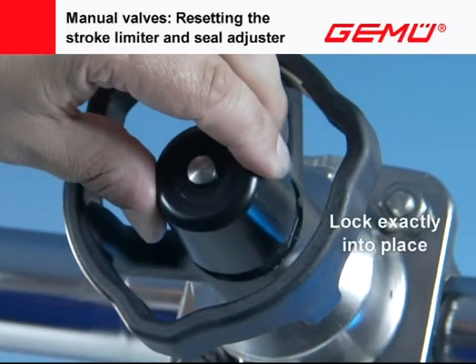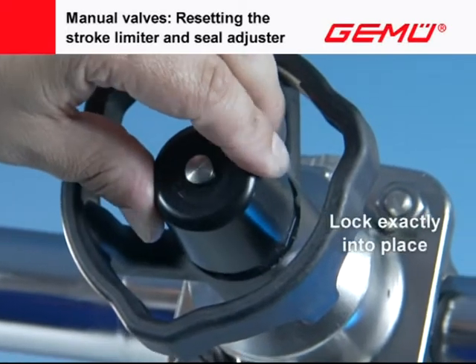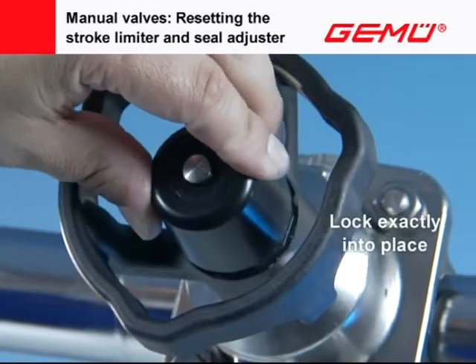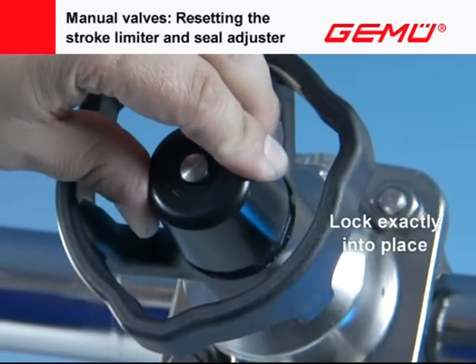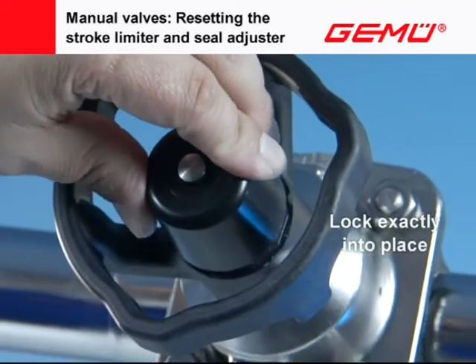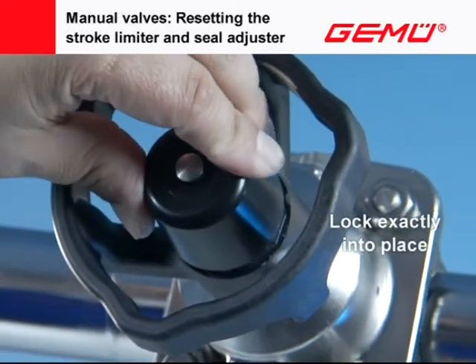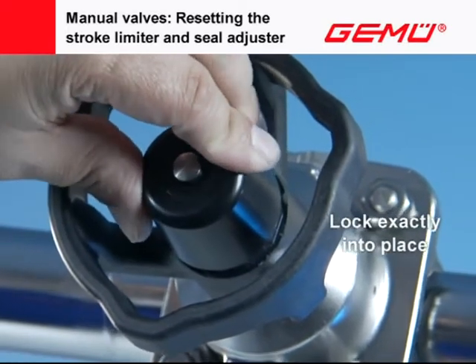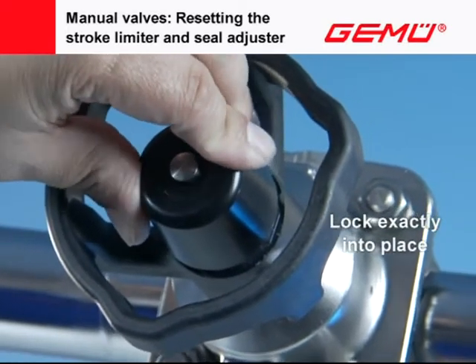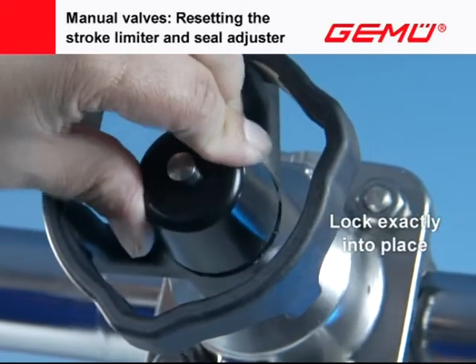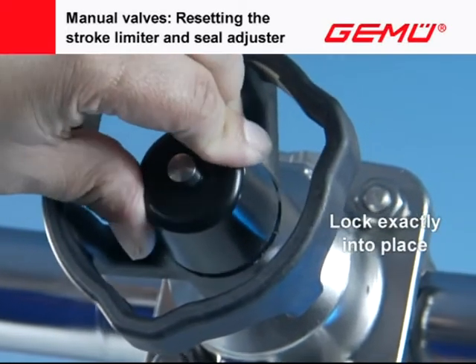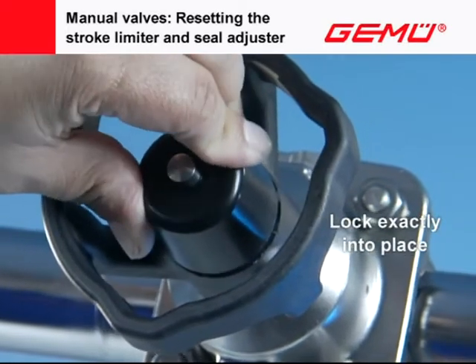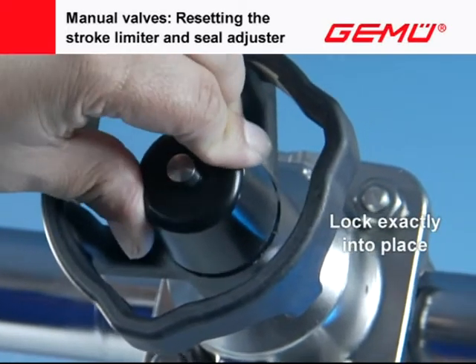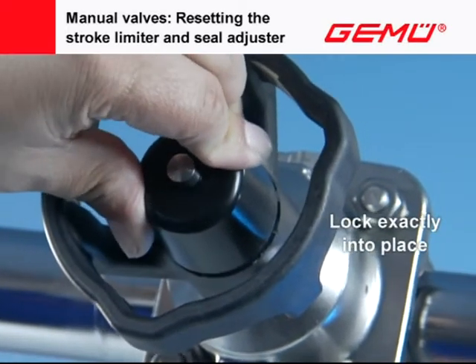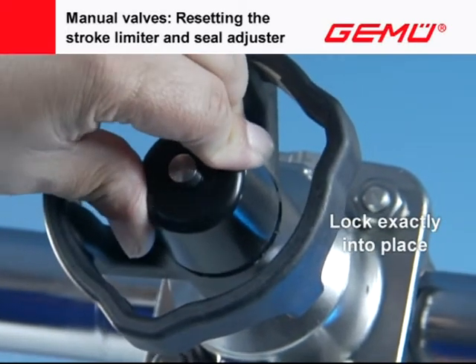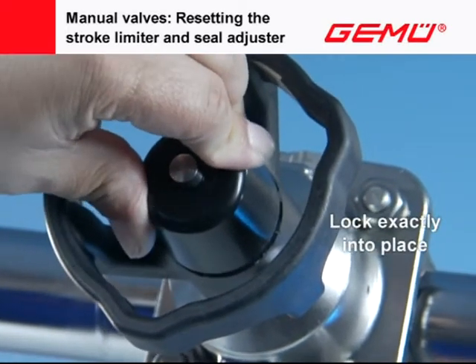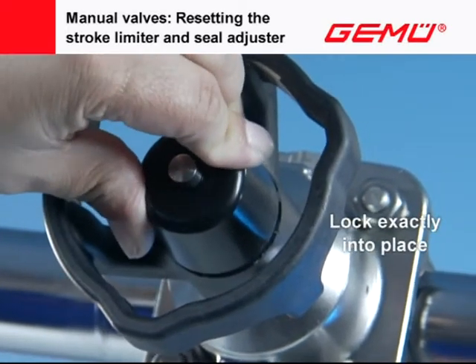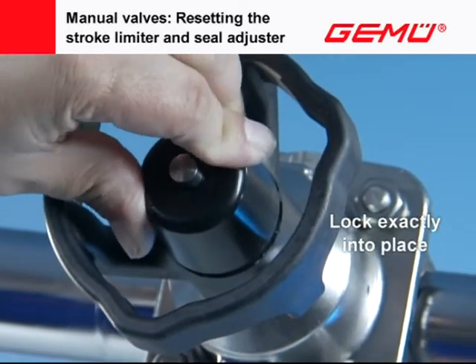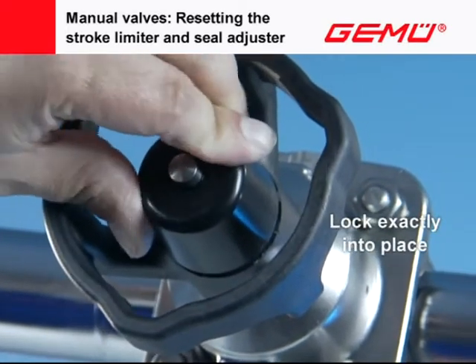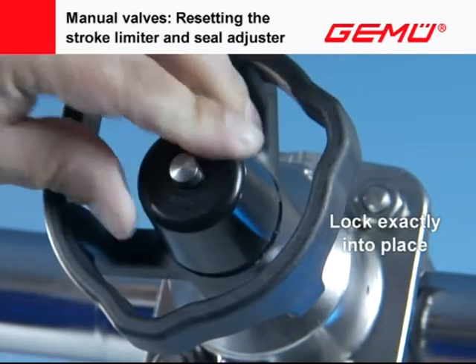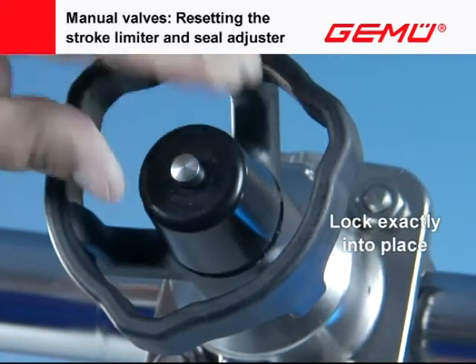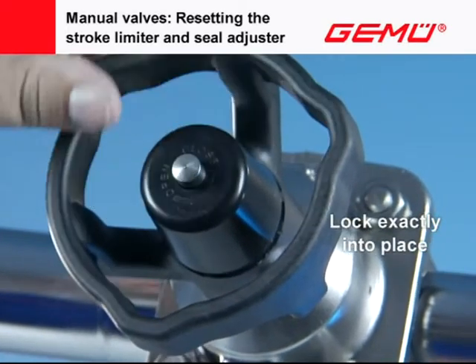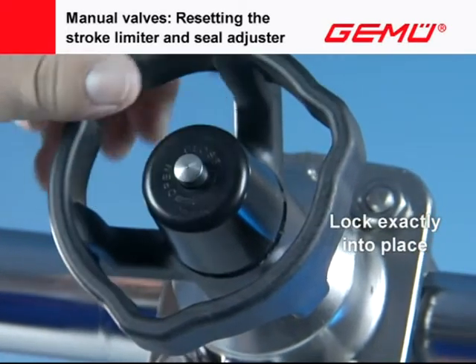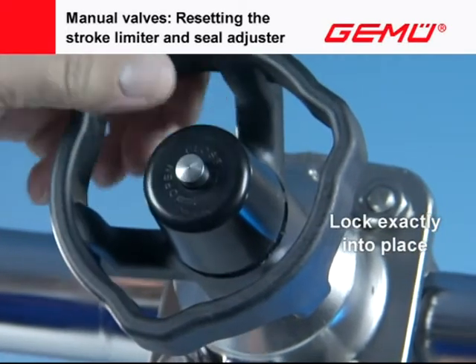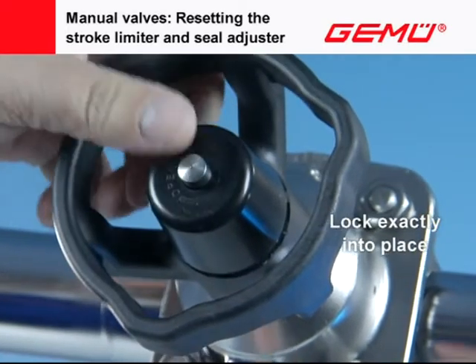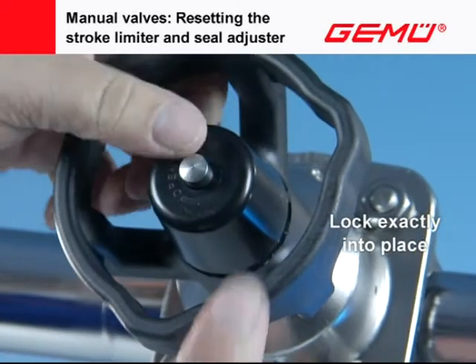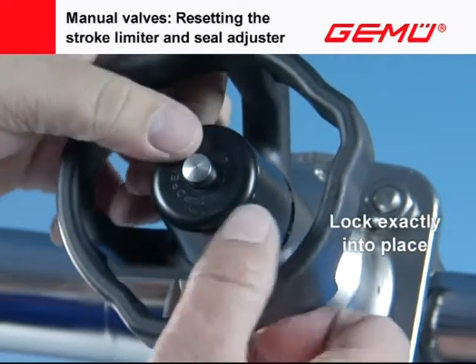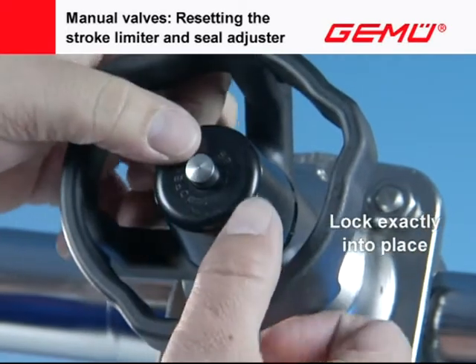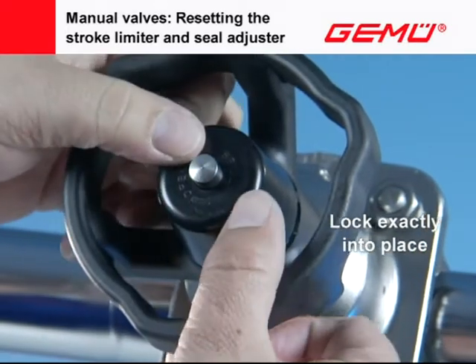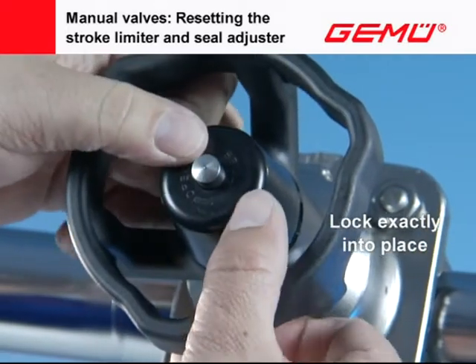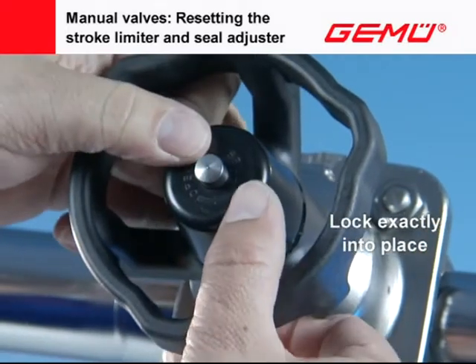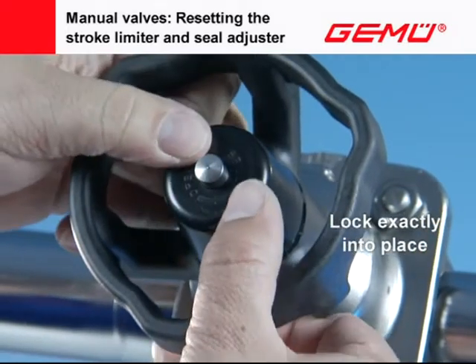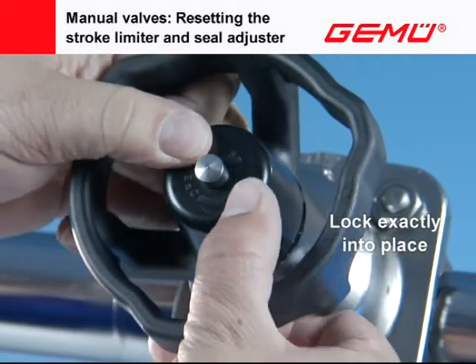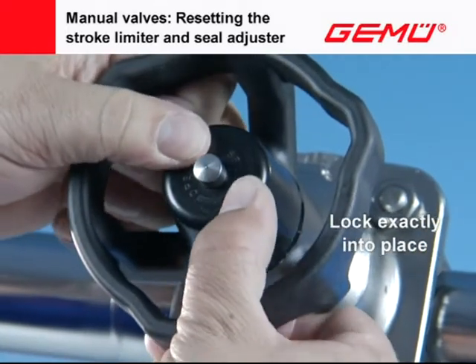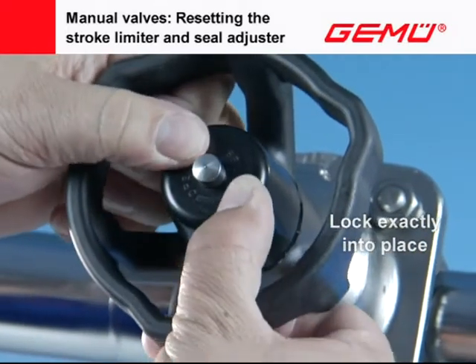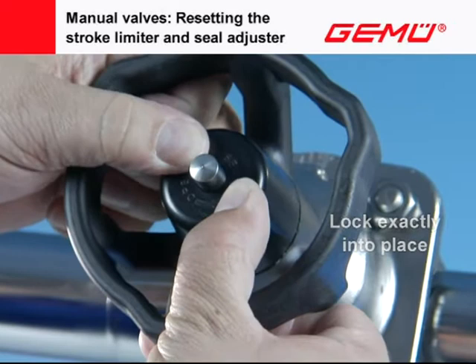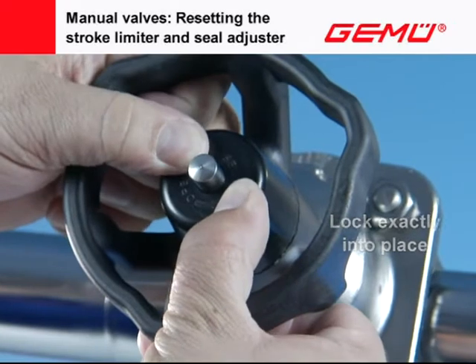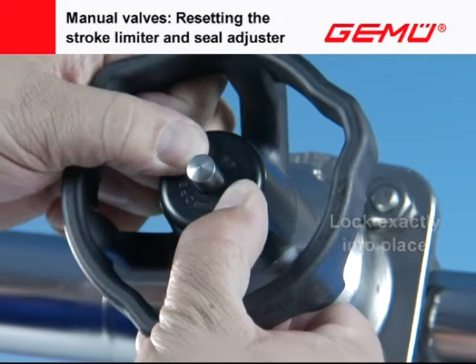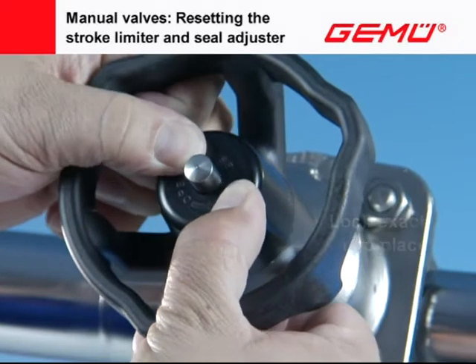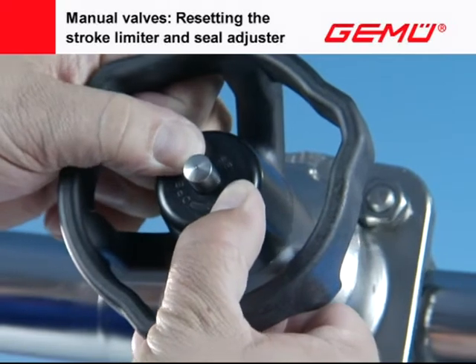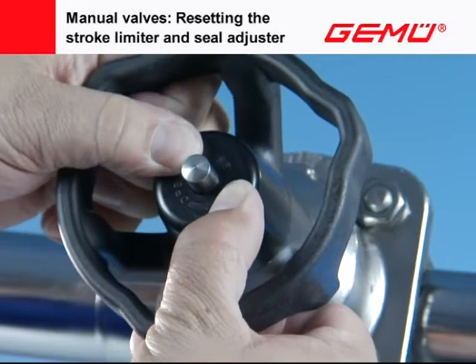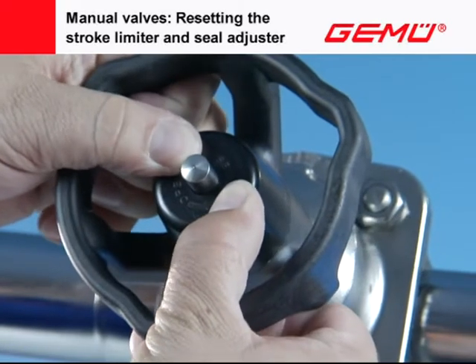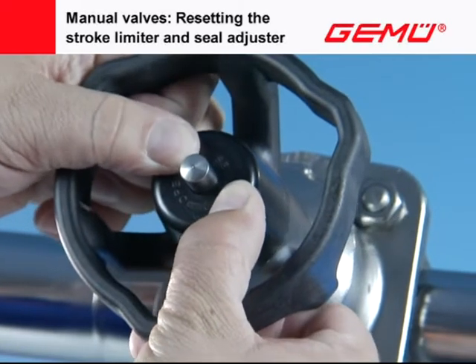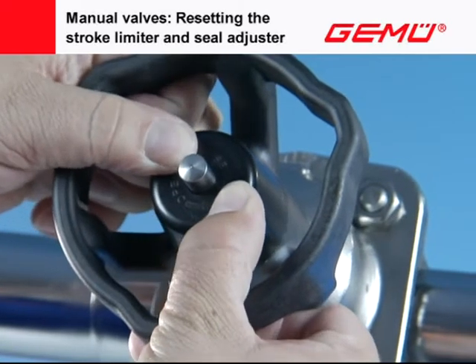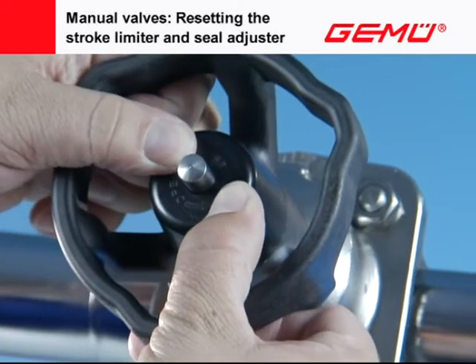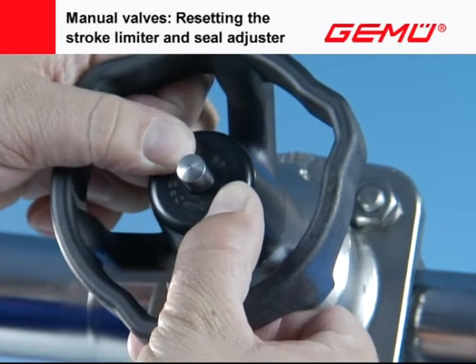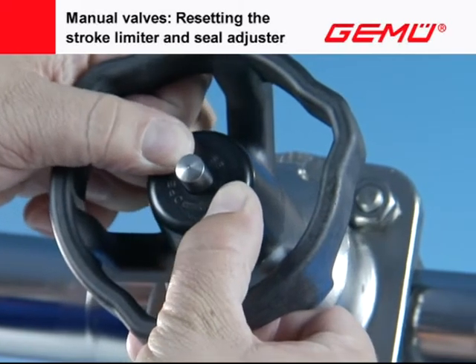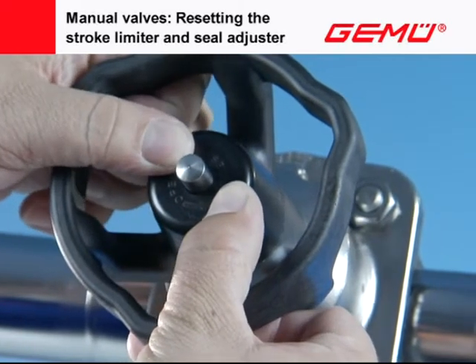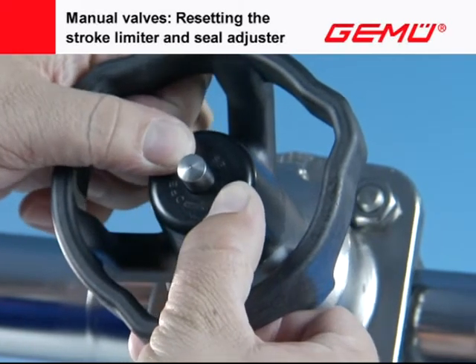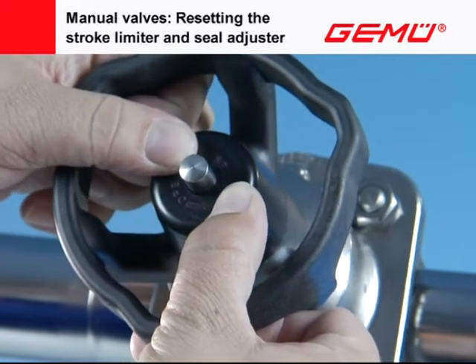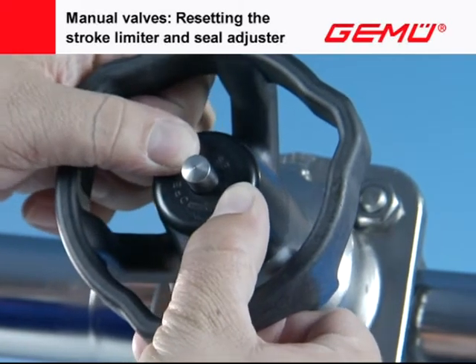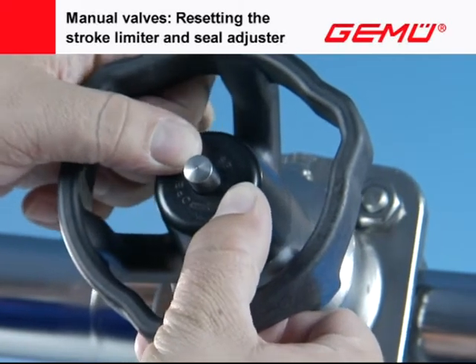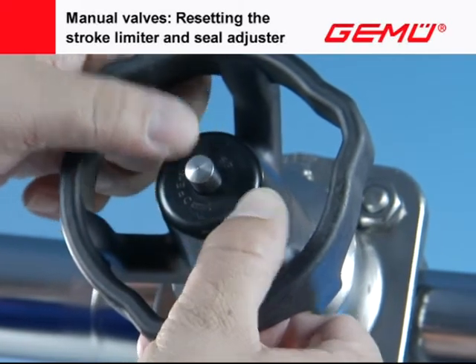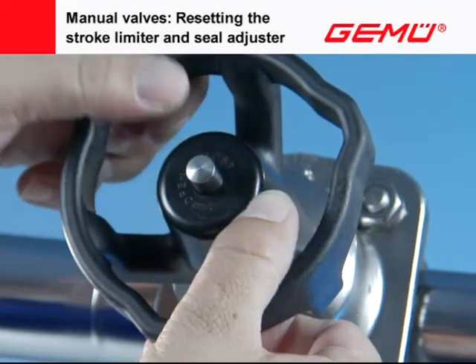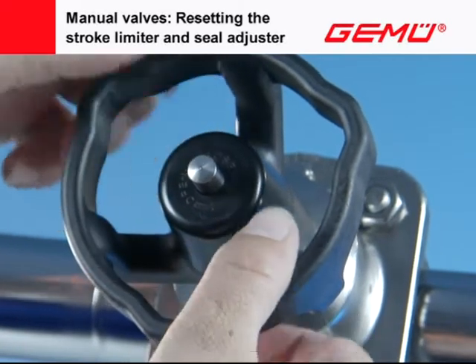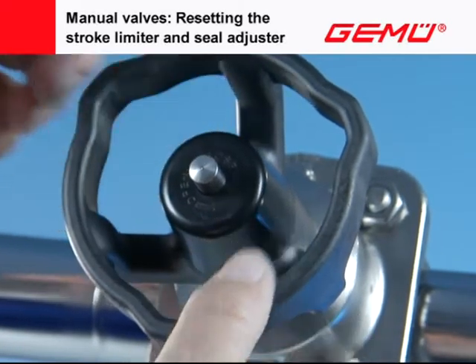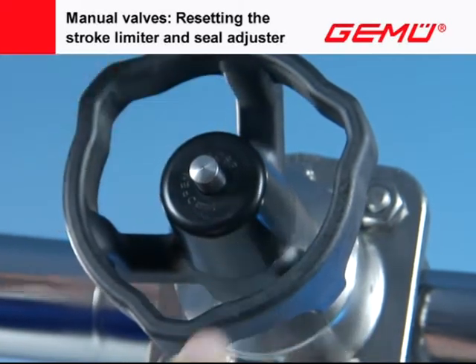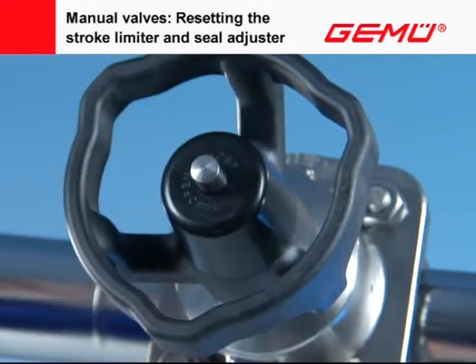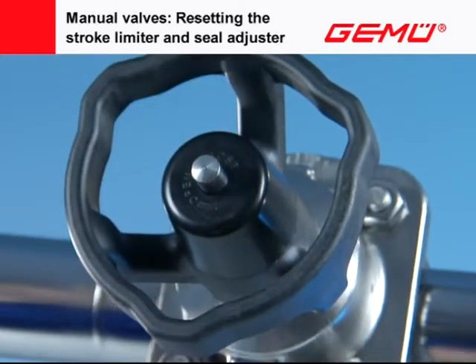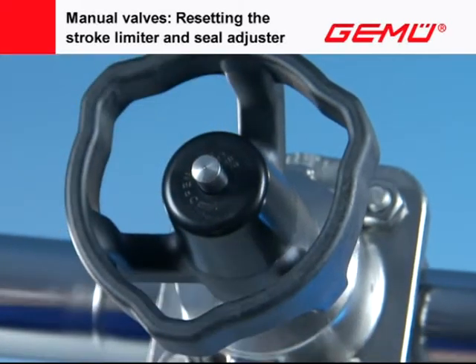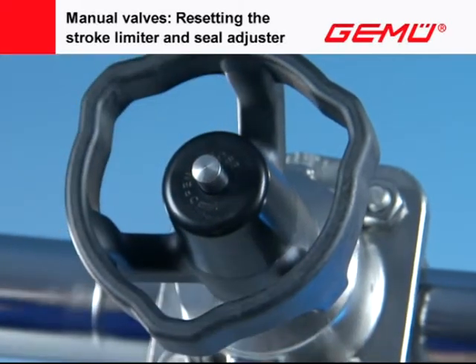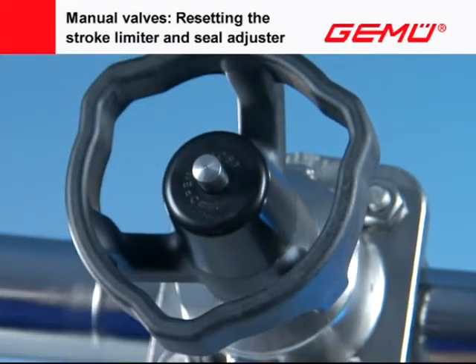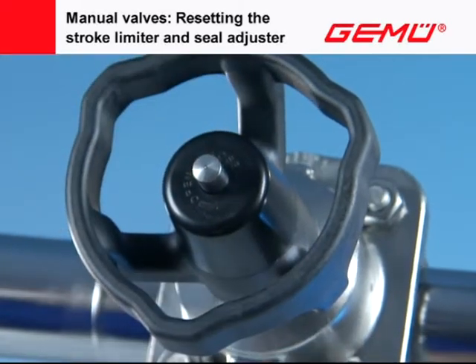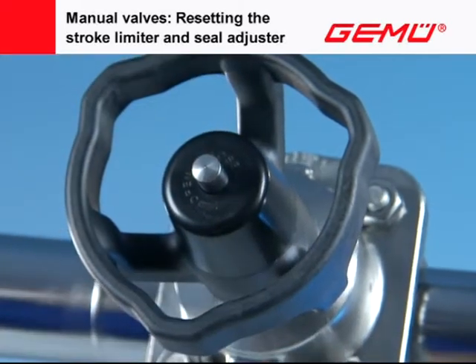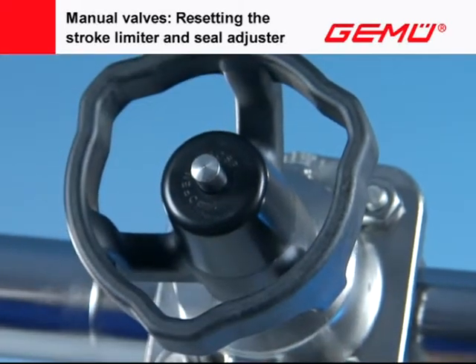The protection cover has locking fins on the inside for the two adjusting screws, which must lock into place with an exact fit.